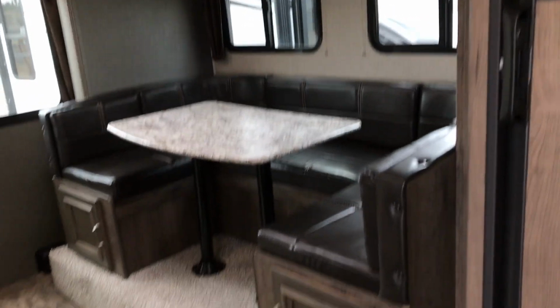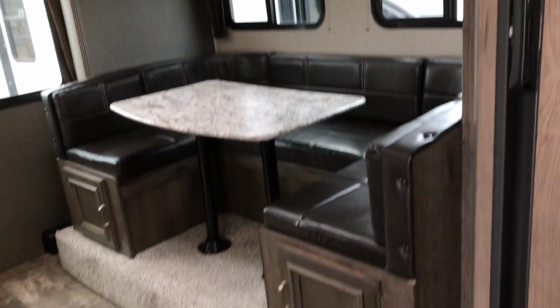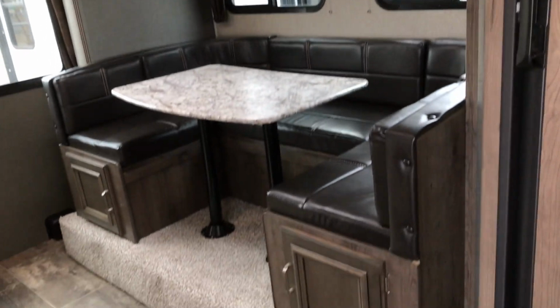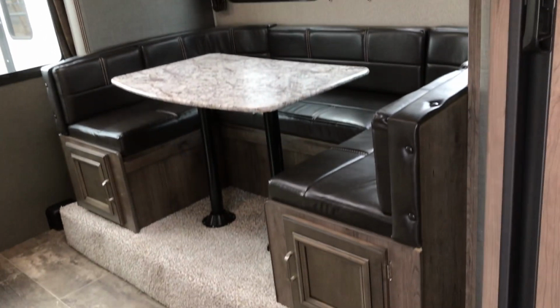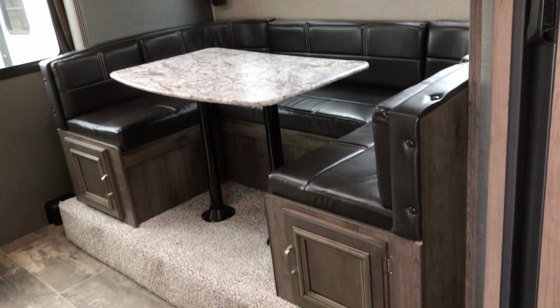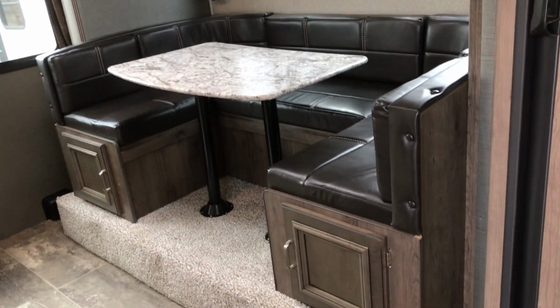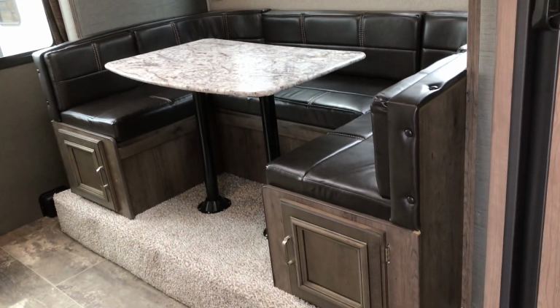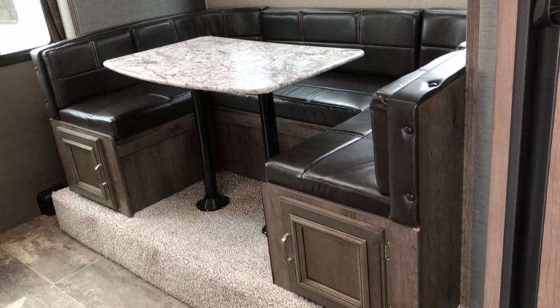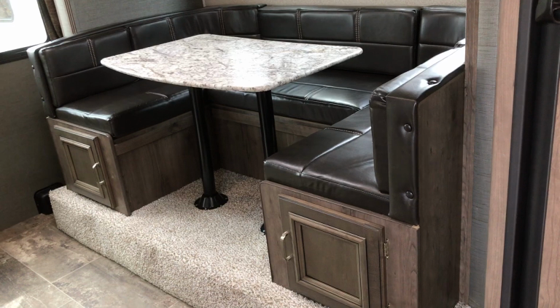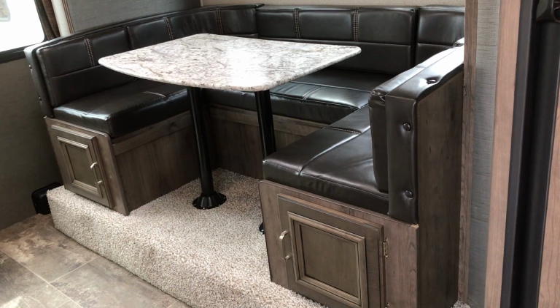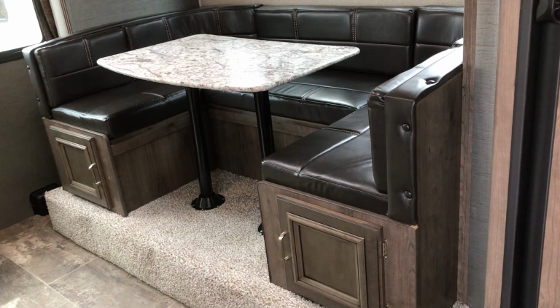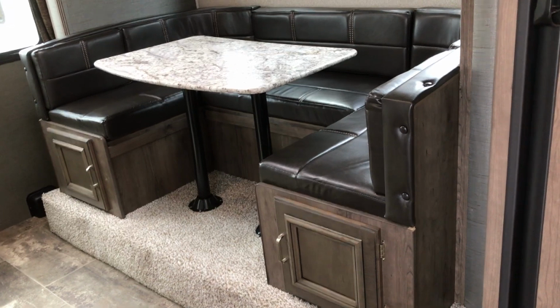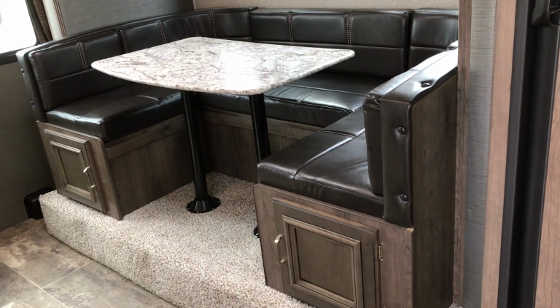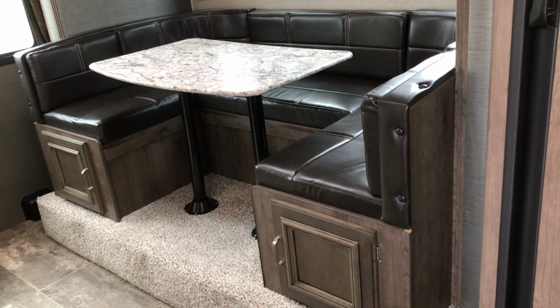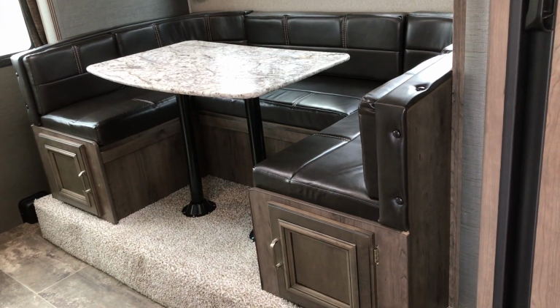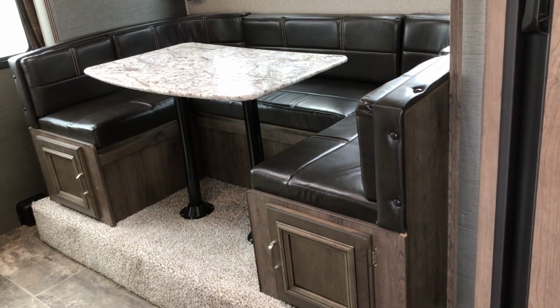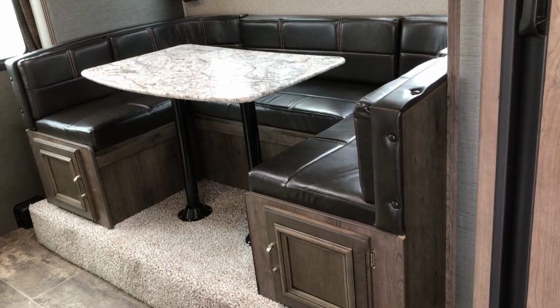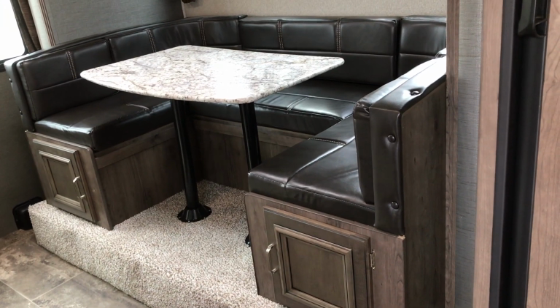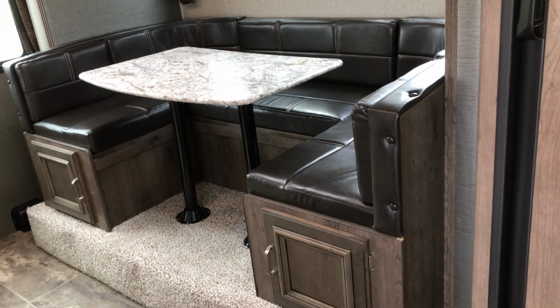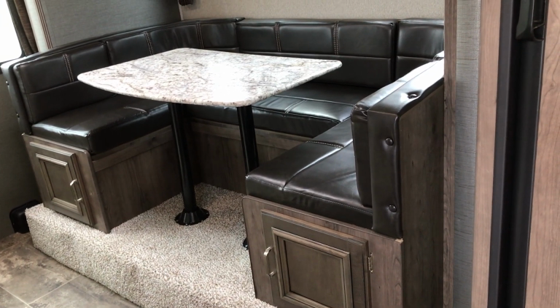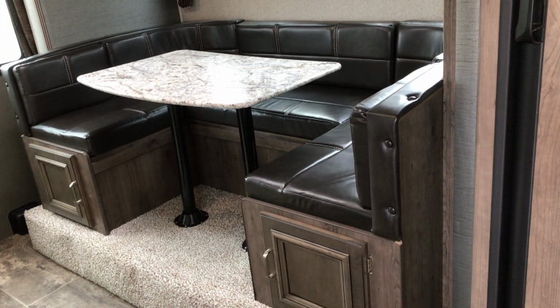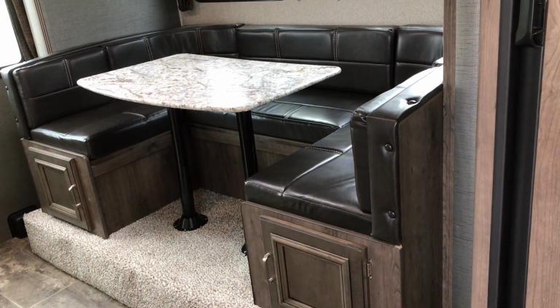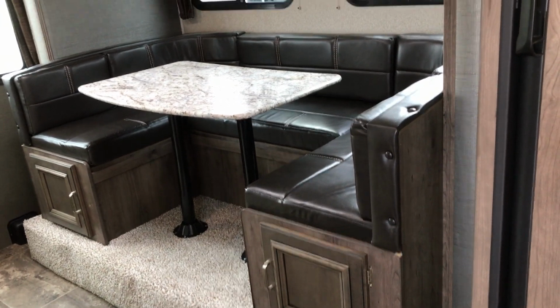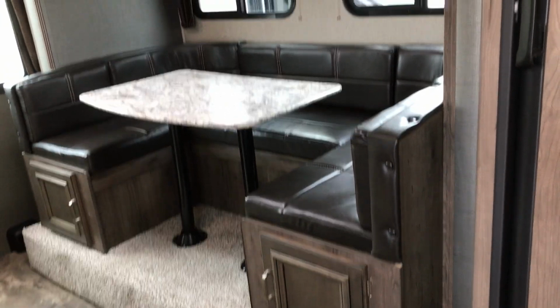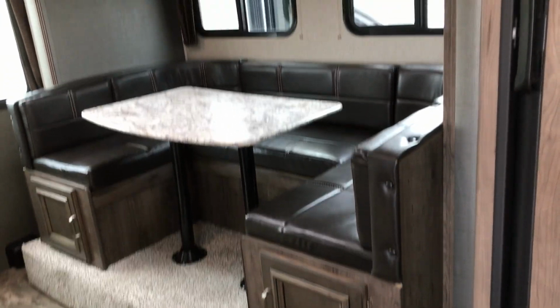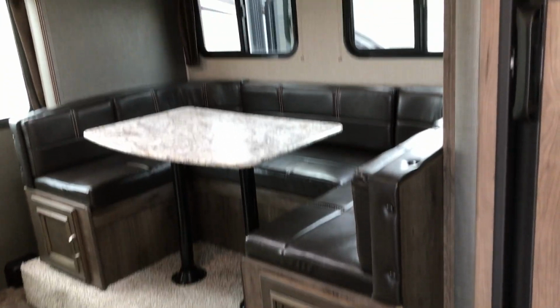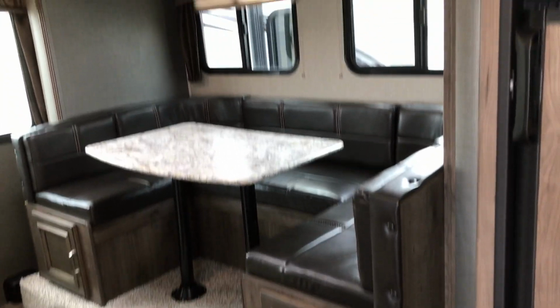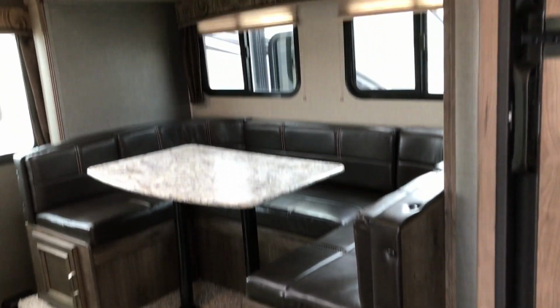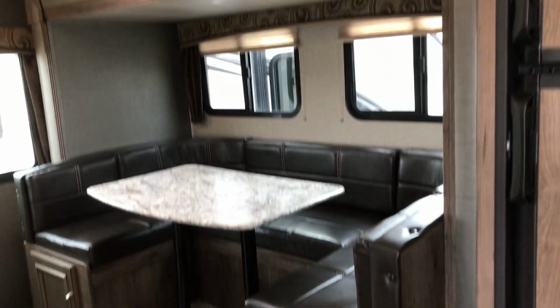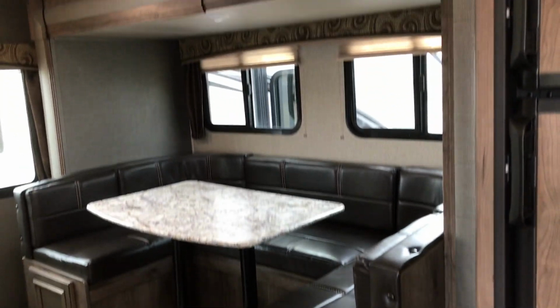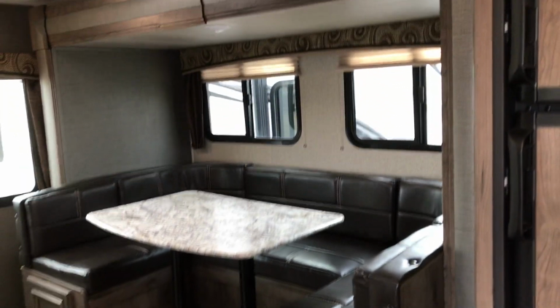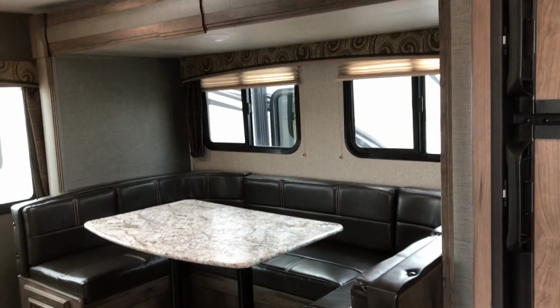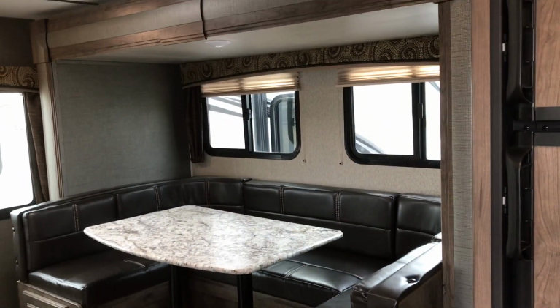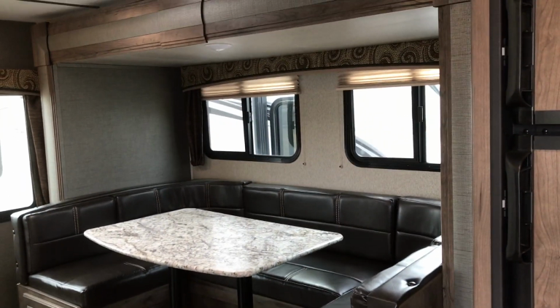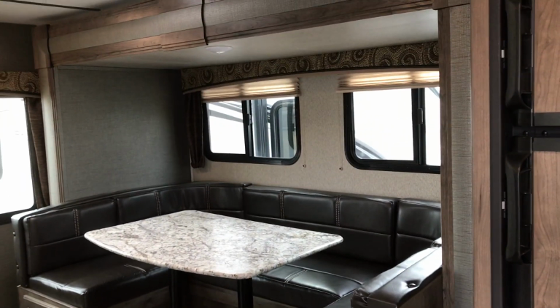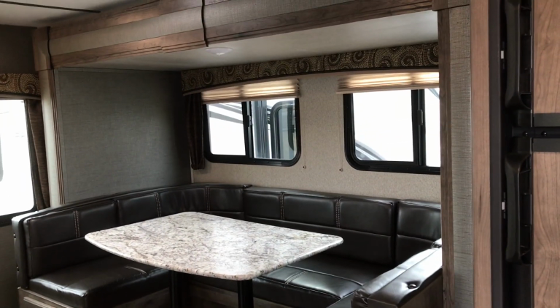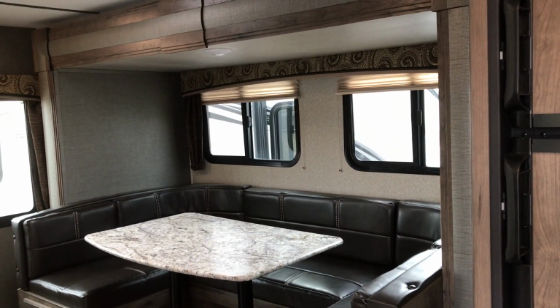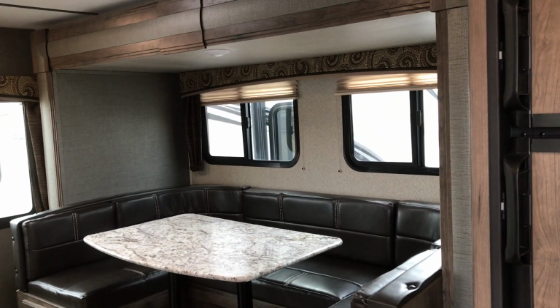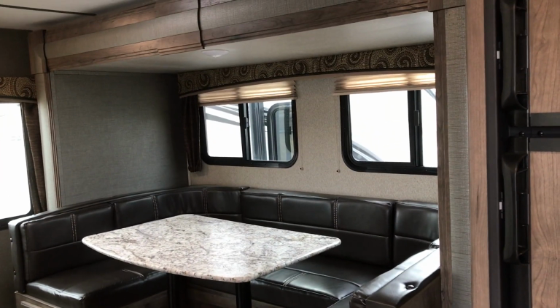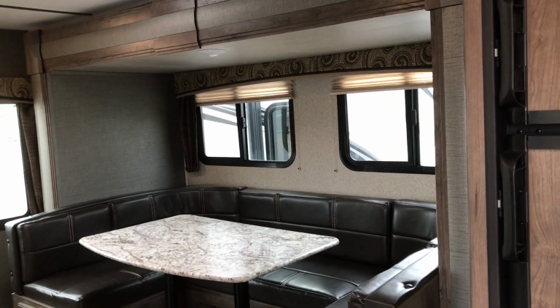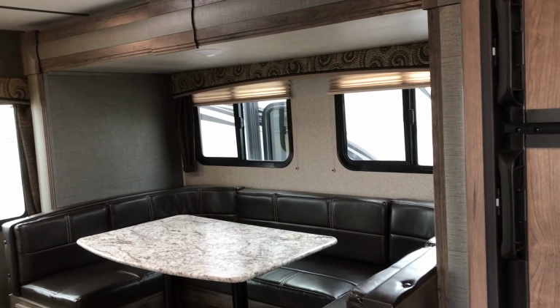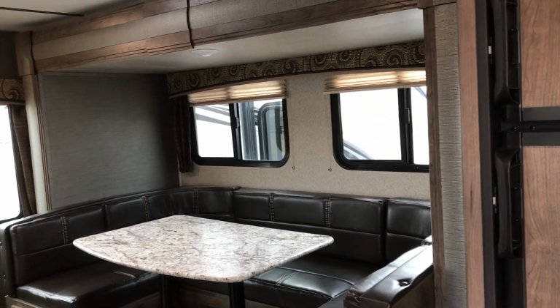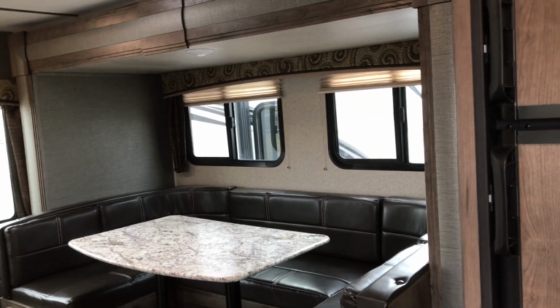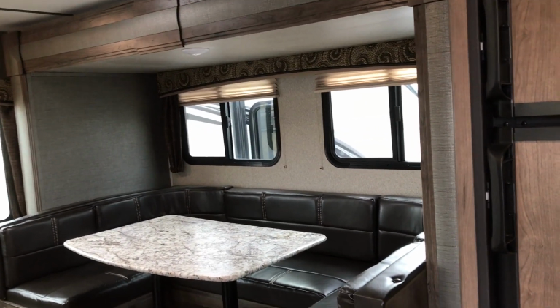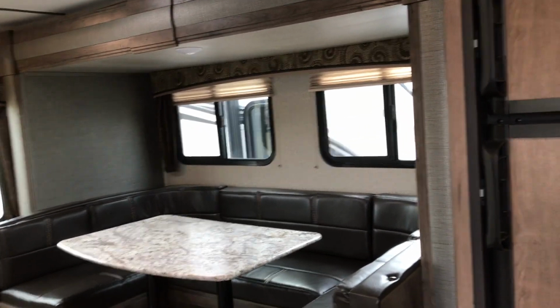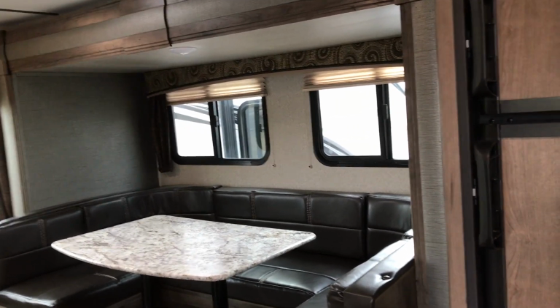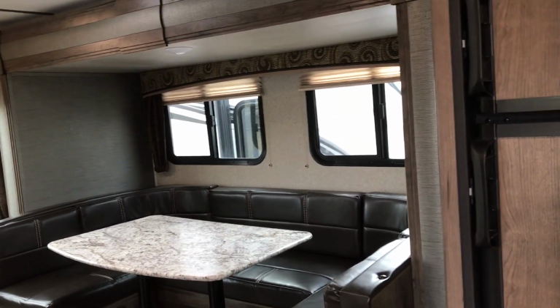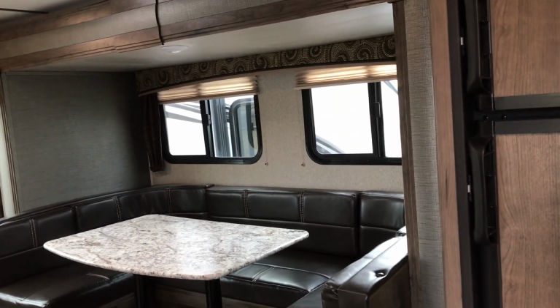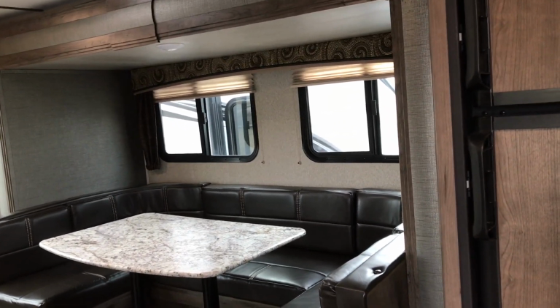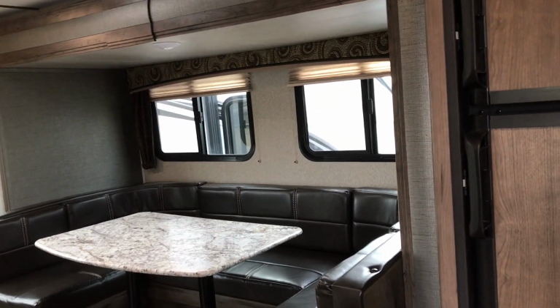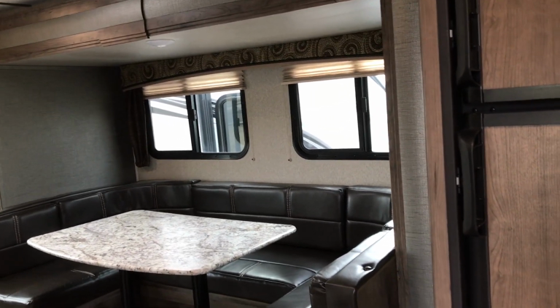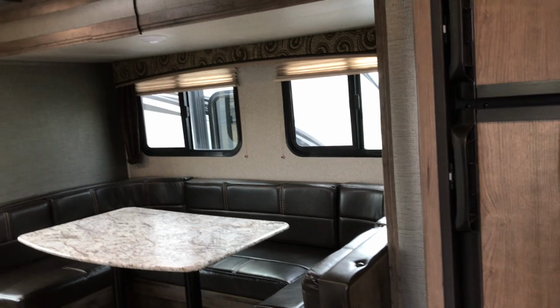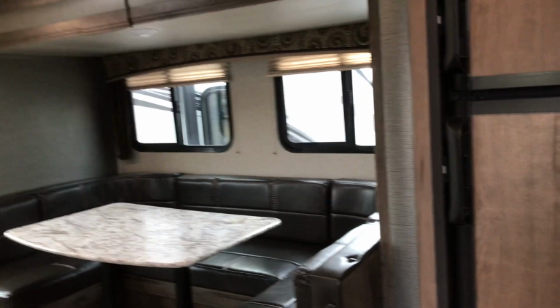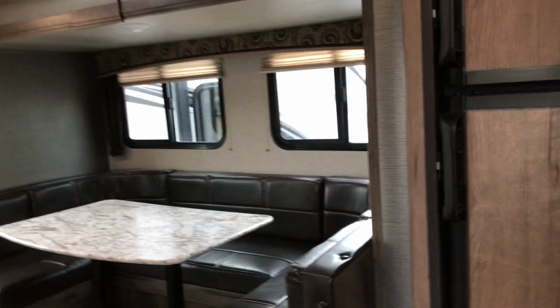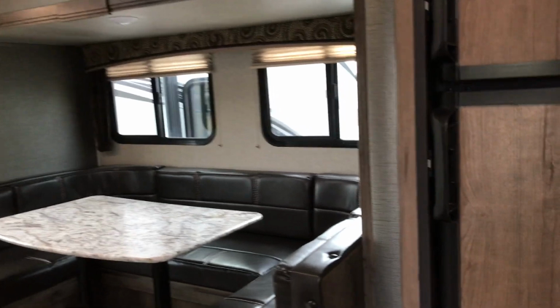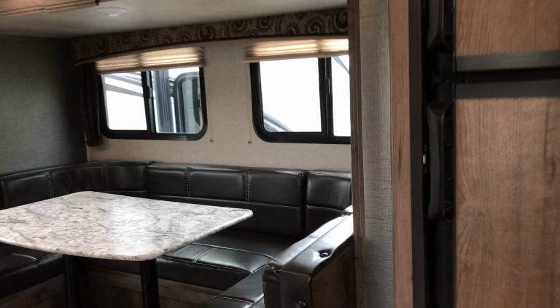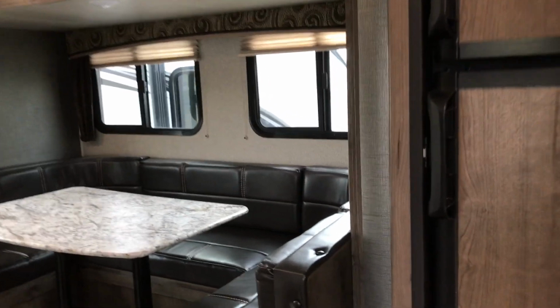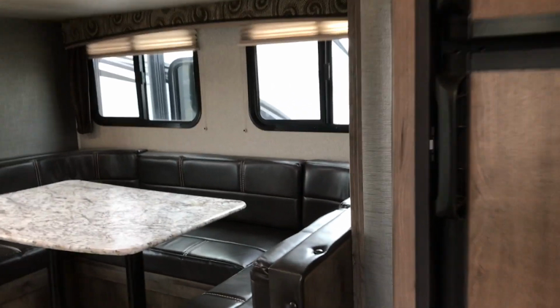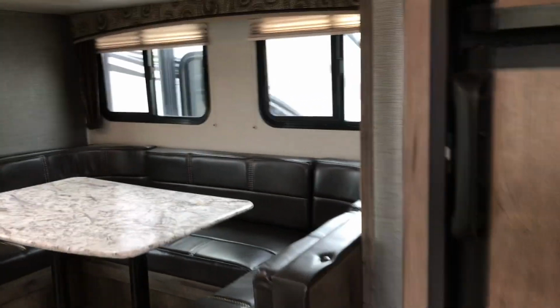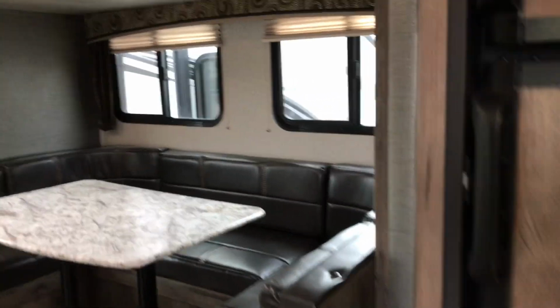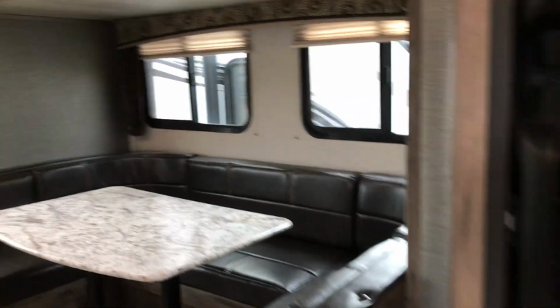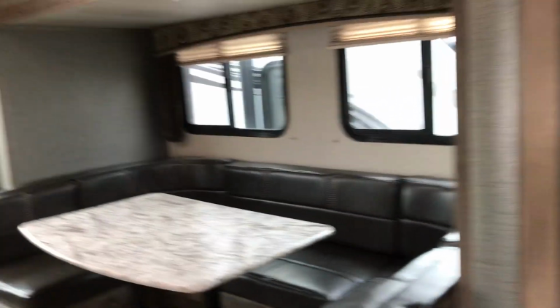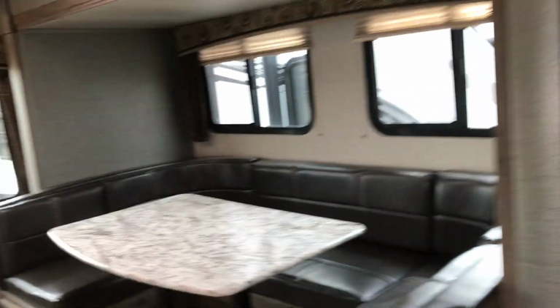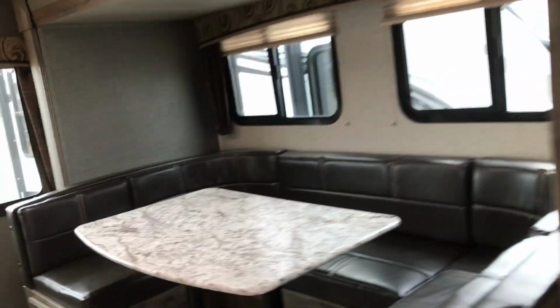There's a nice U-shaped dinette that does go down into a bed, so if you have a few extras that show up, you've got a spot for them to sleep.